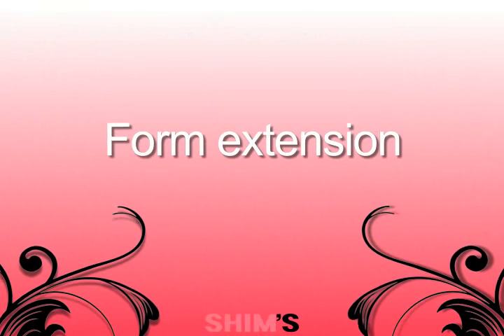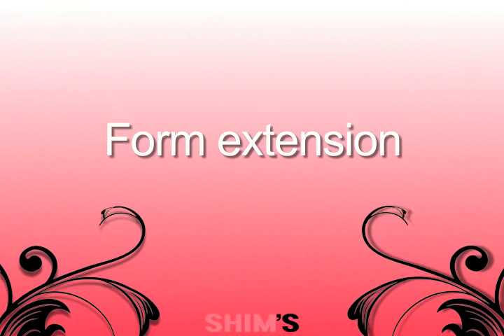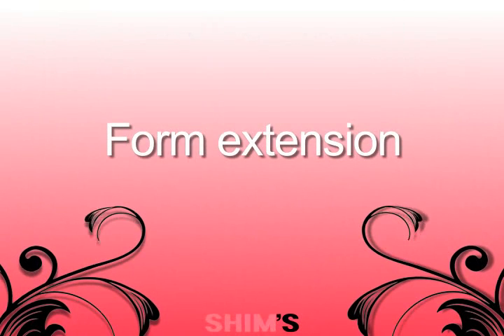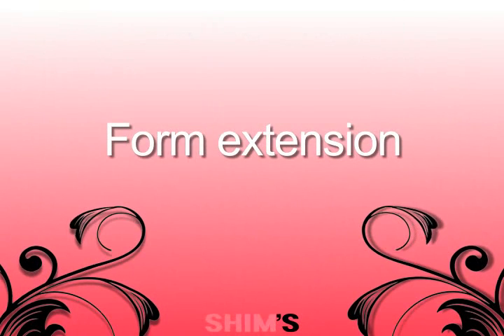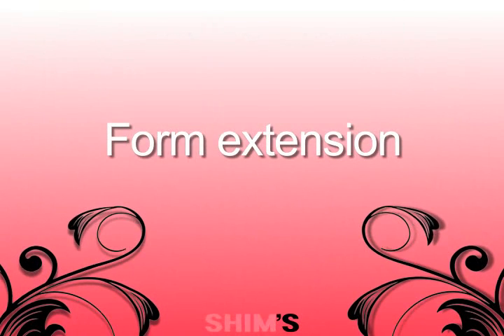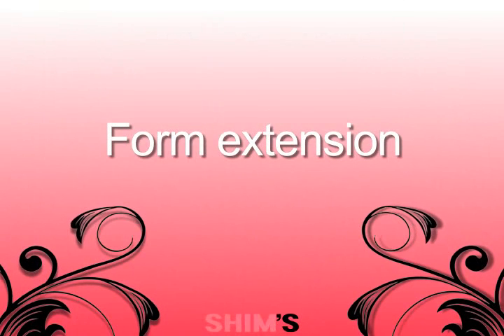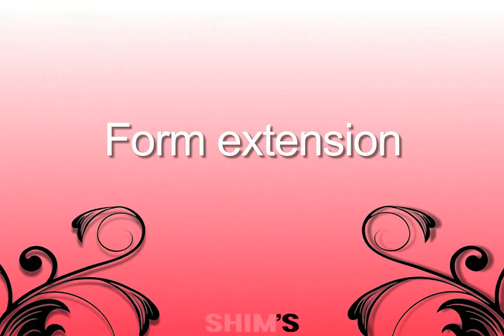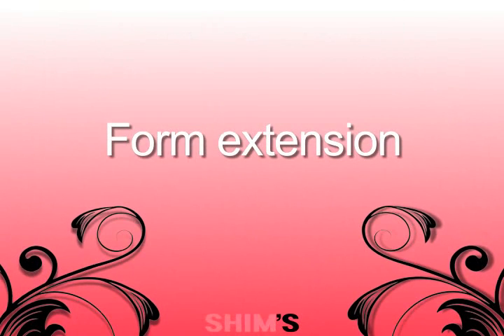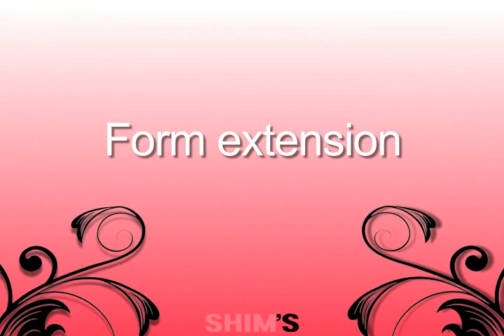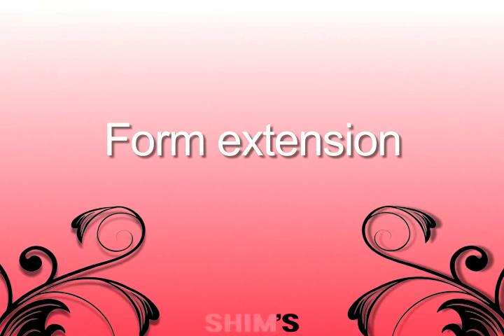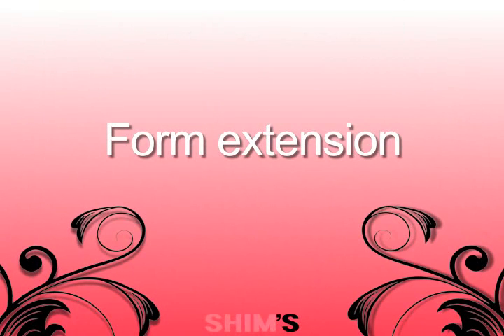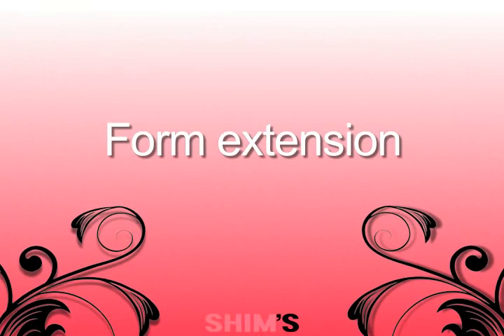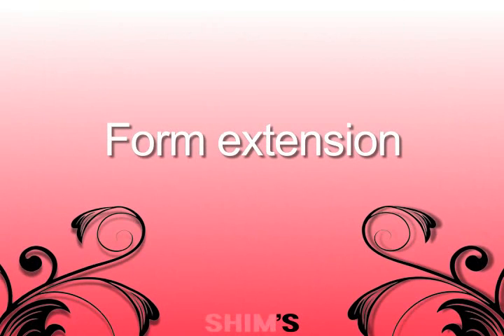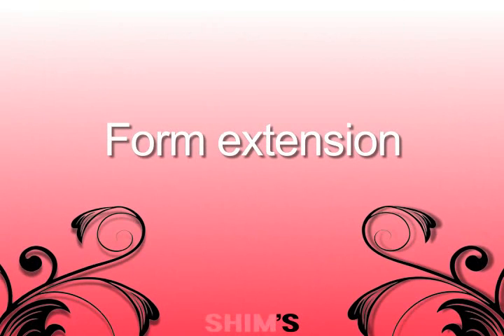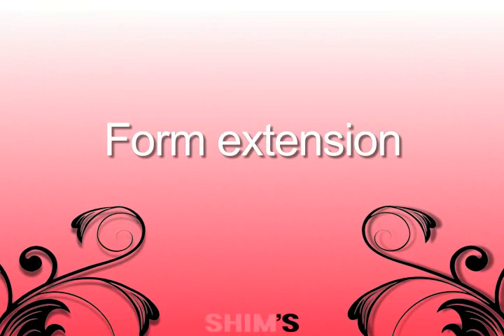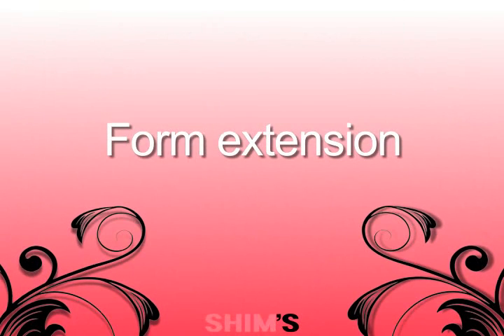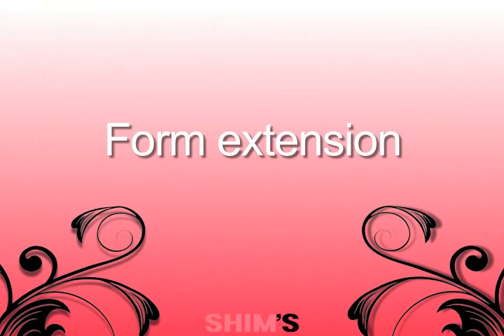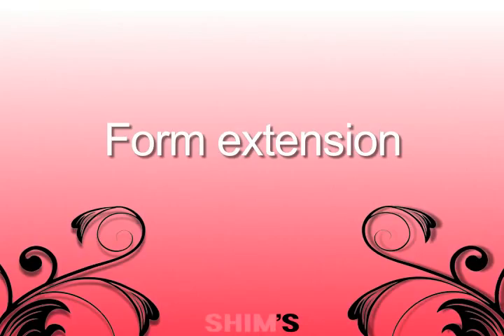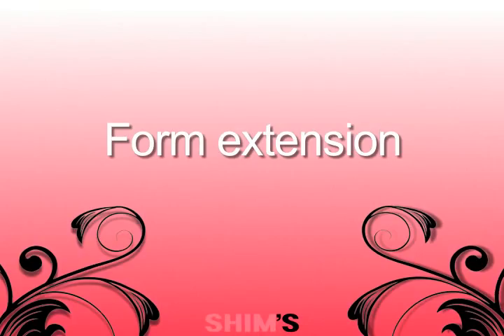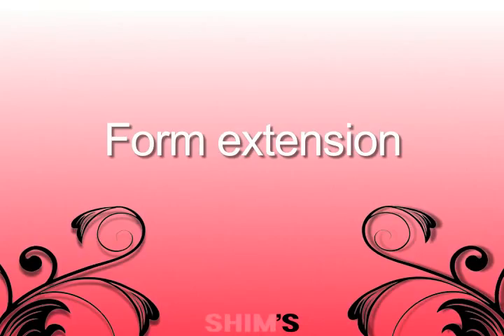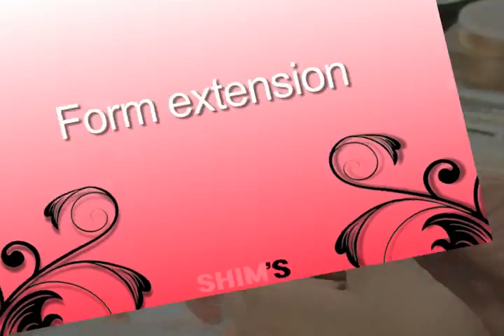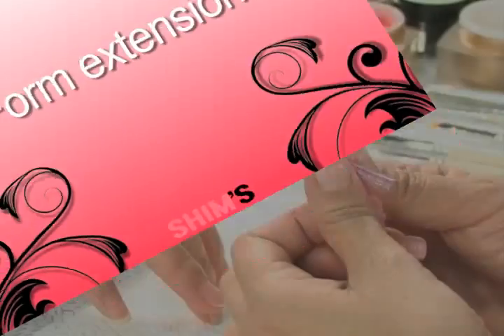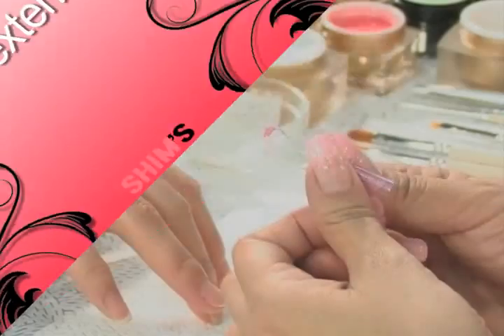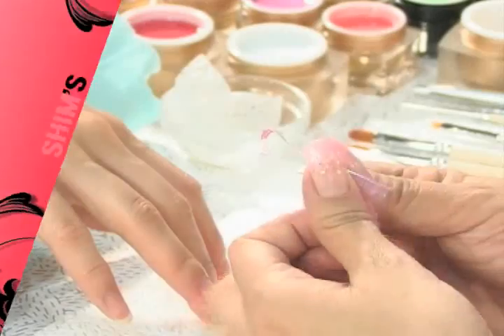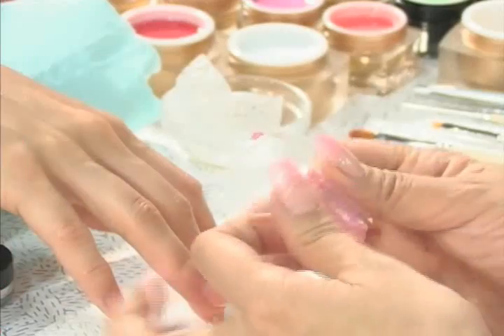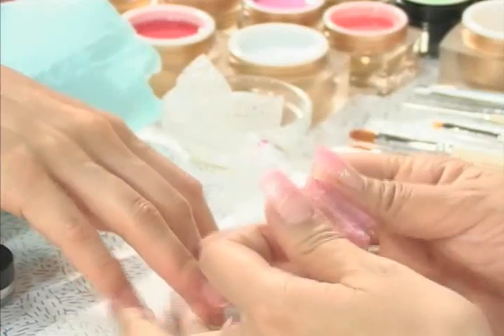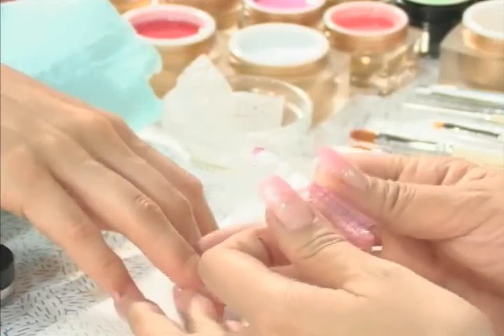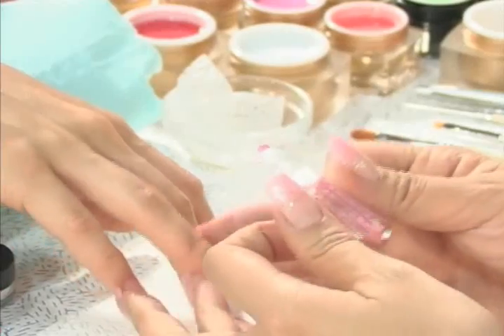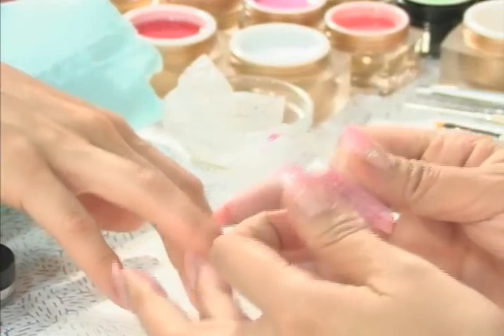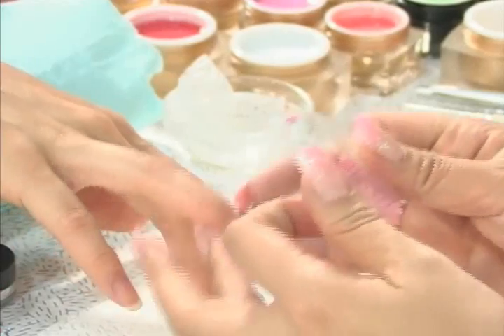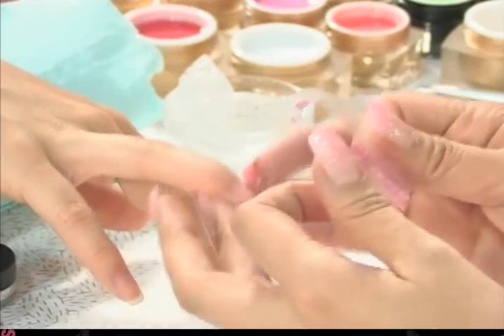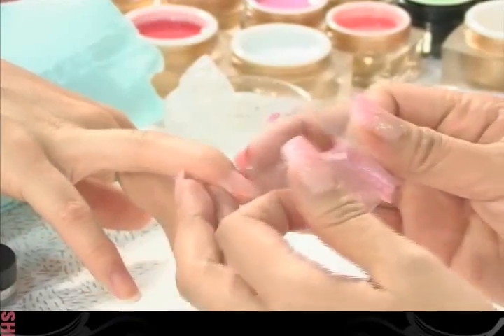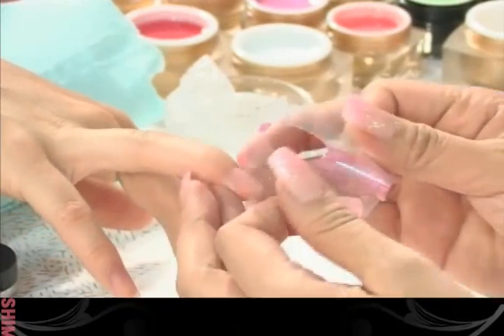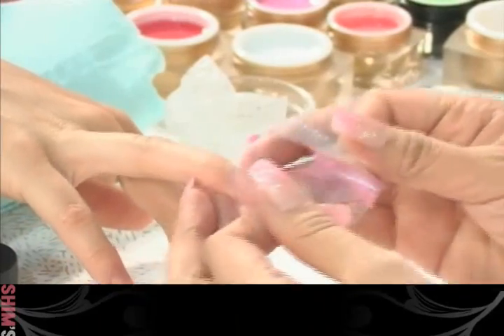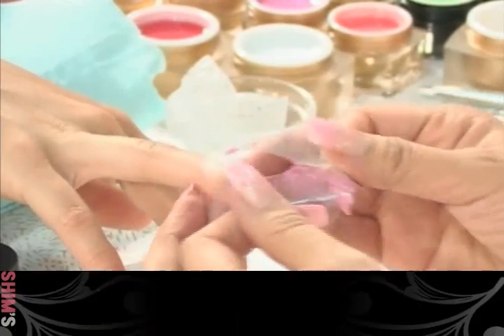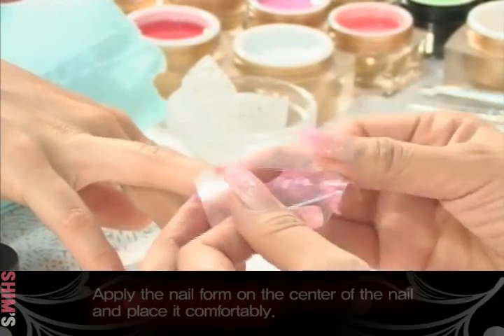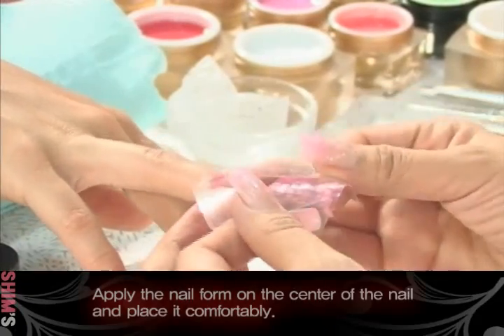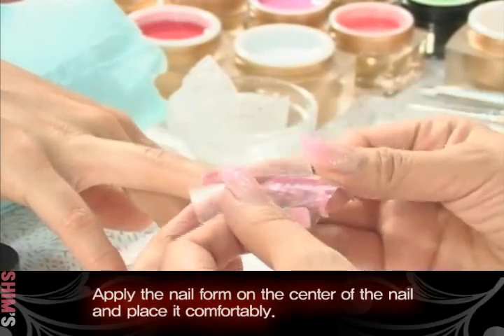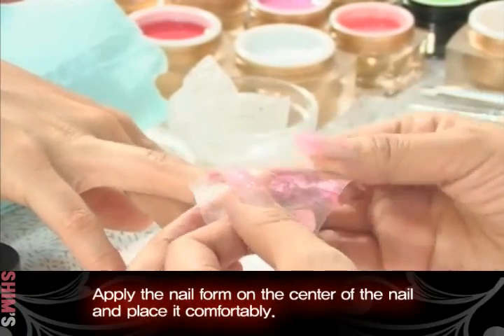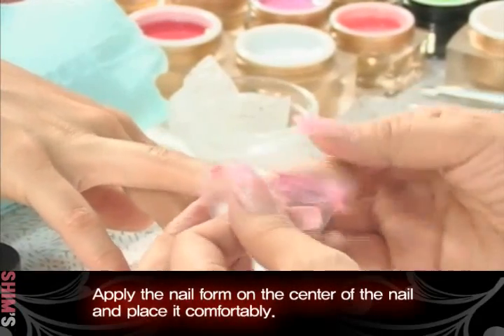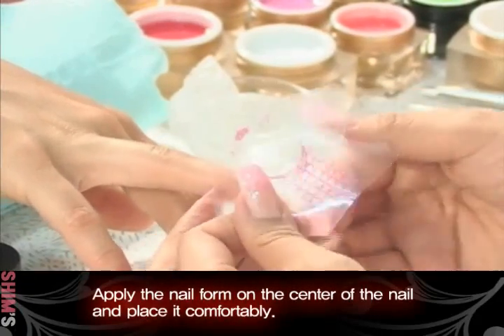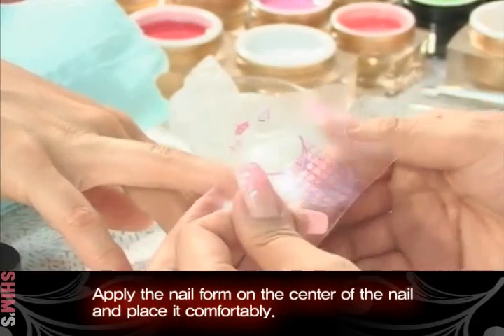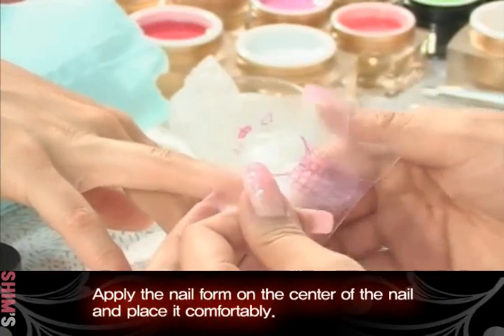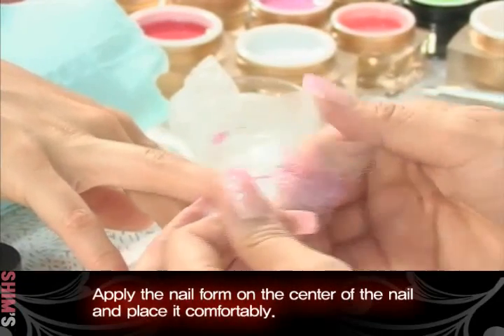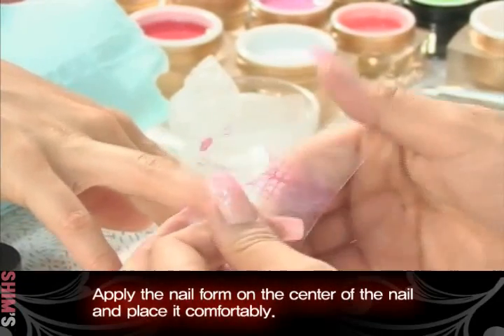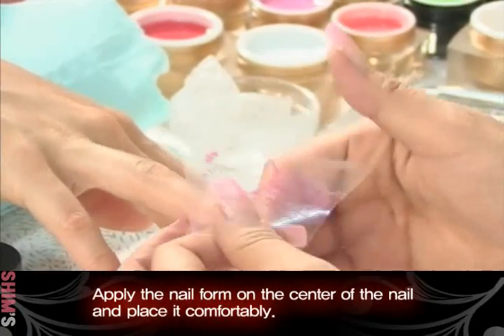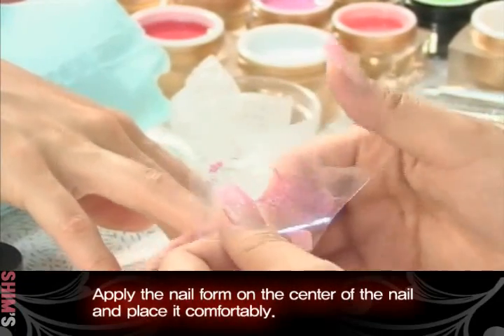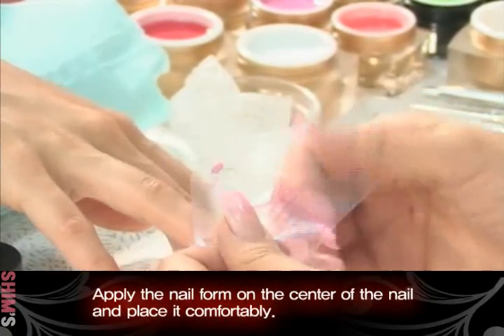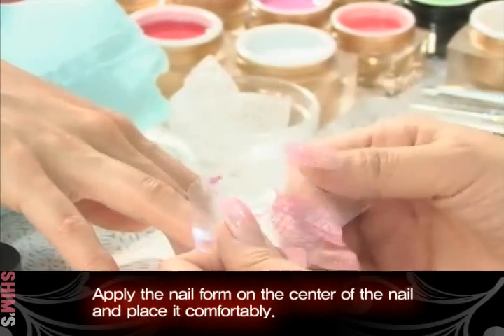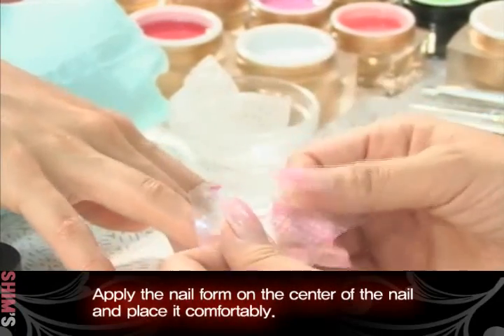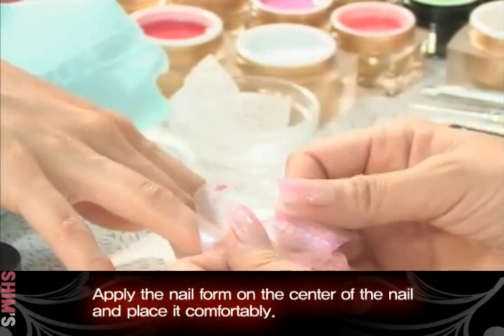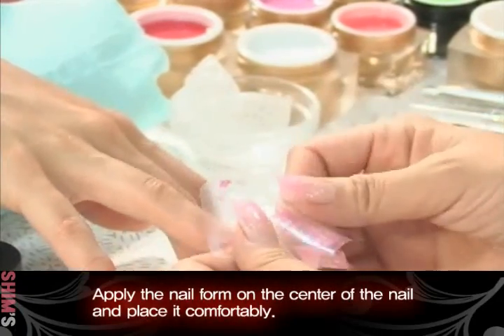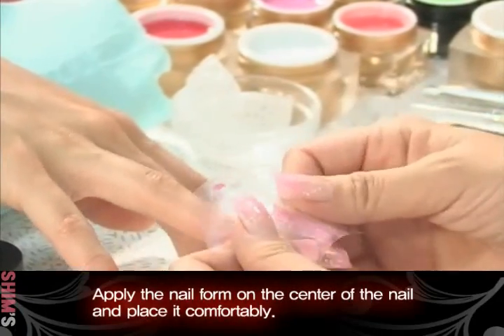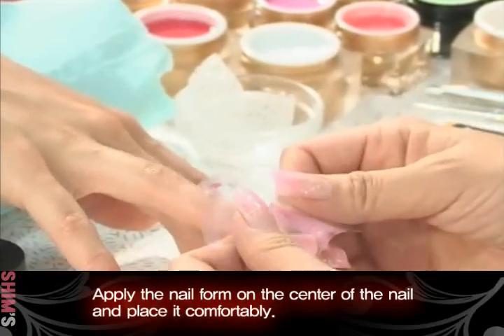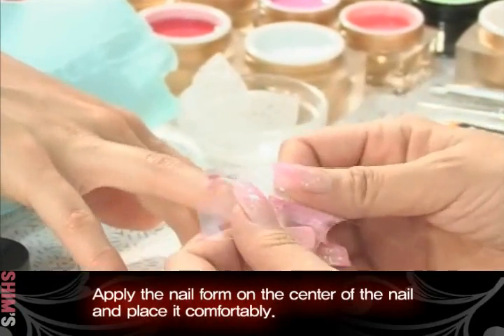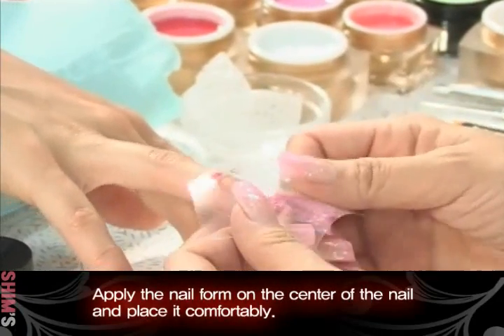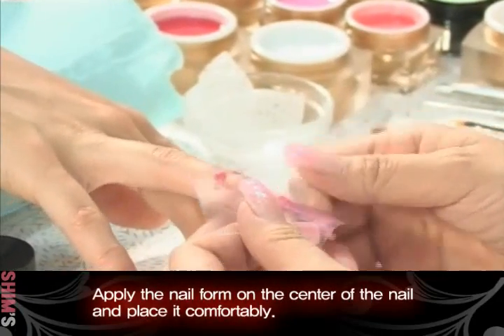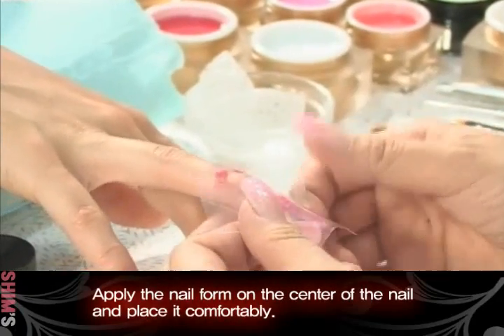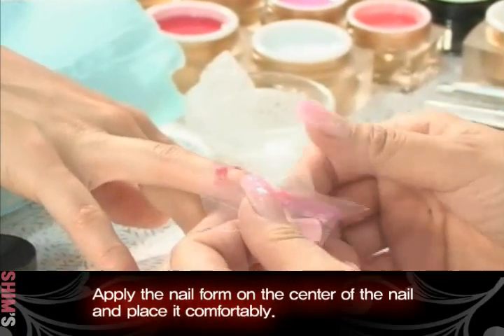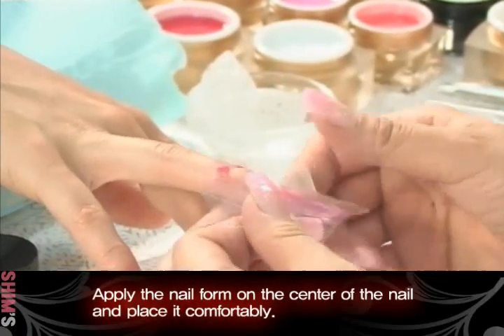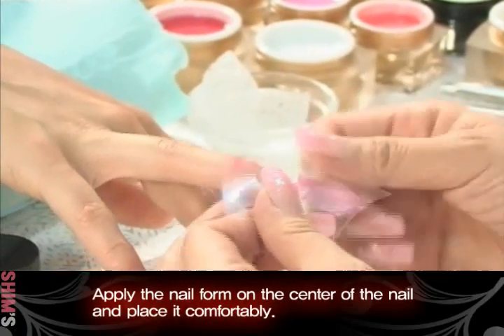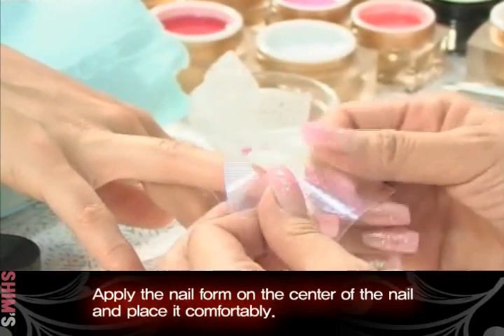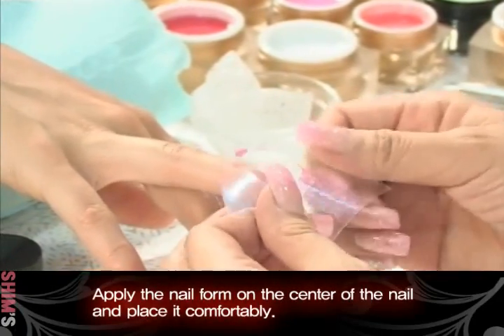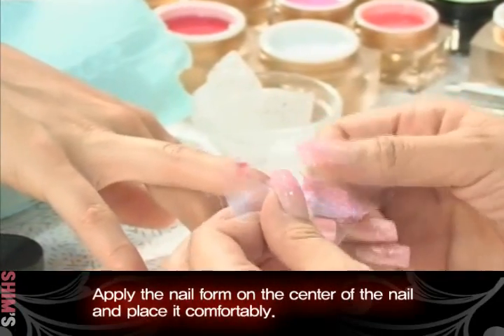Form Extension. Apply the nail form on the center of the nail and place it comfortably.